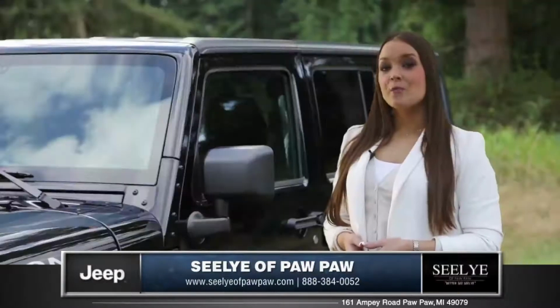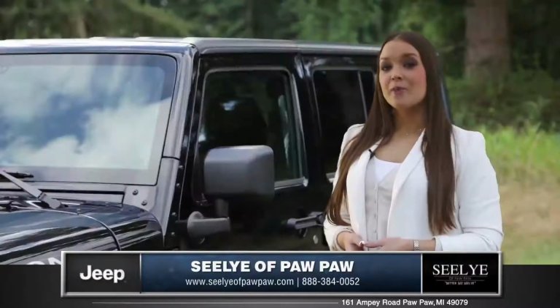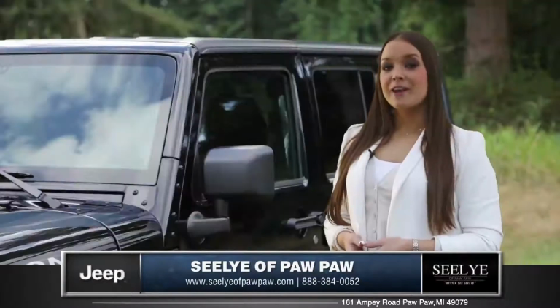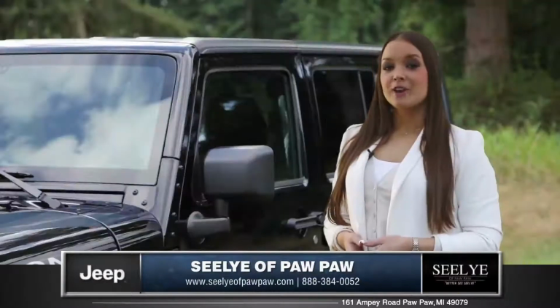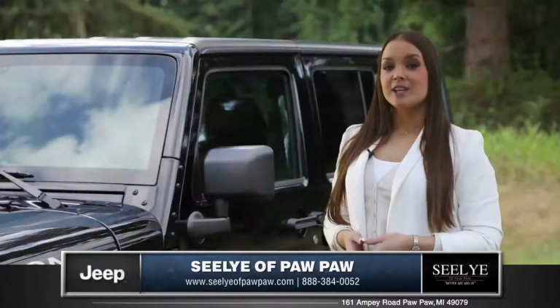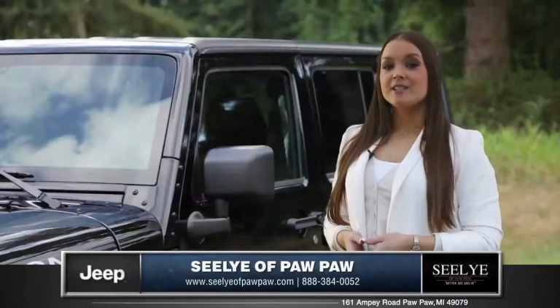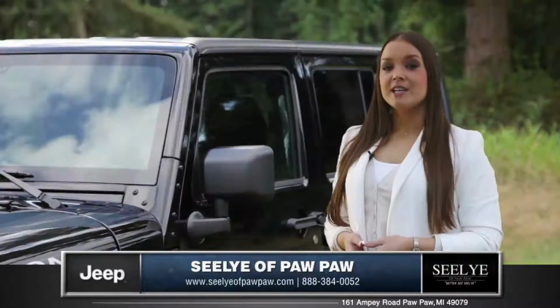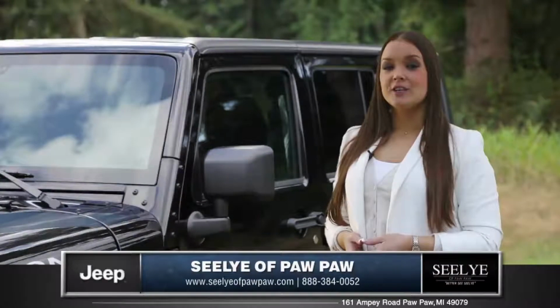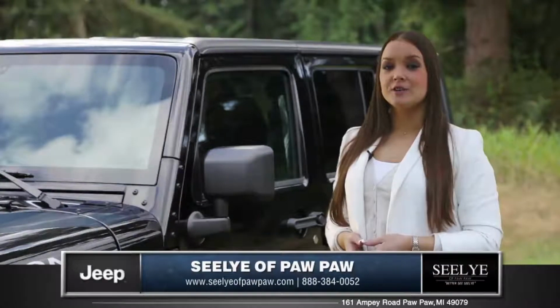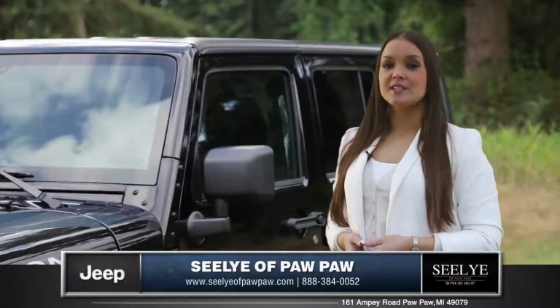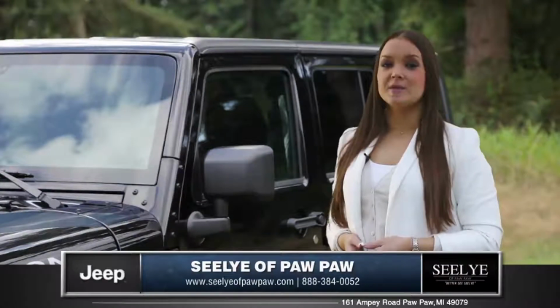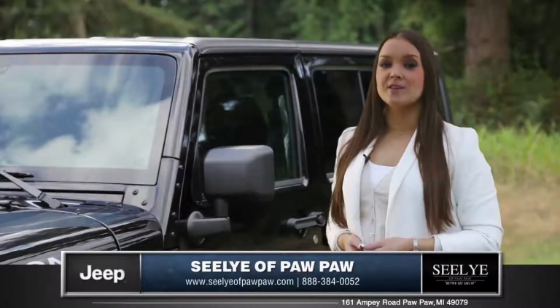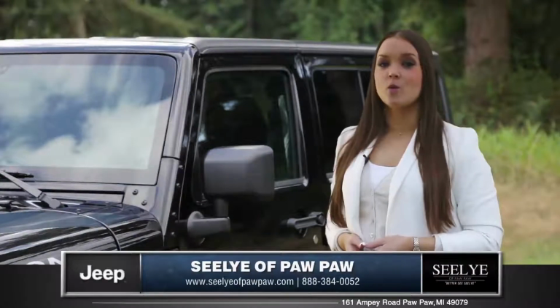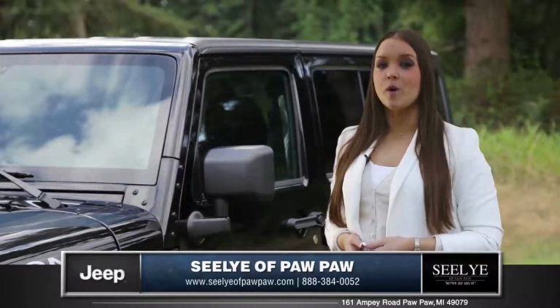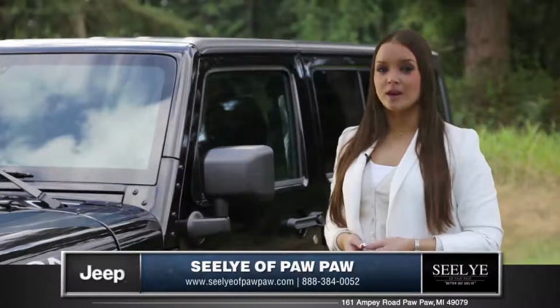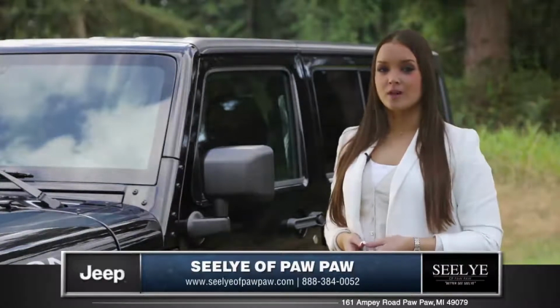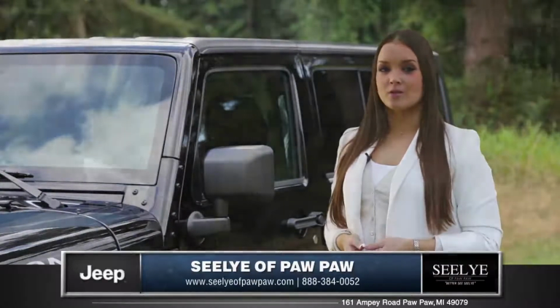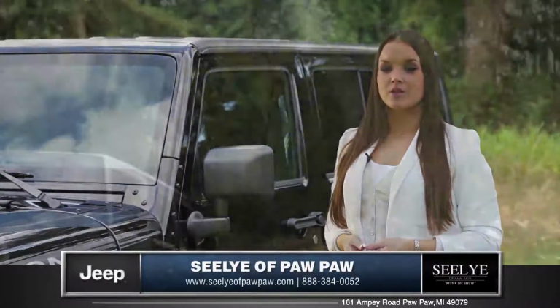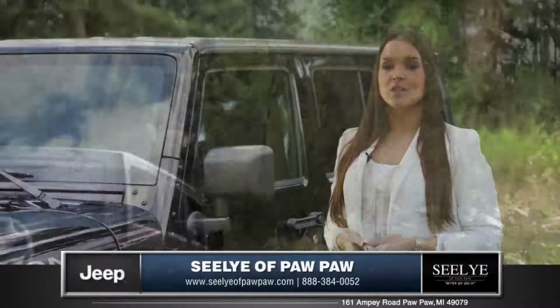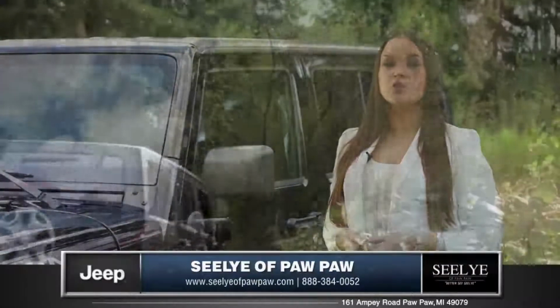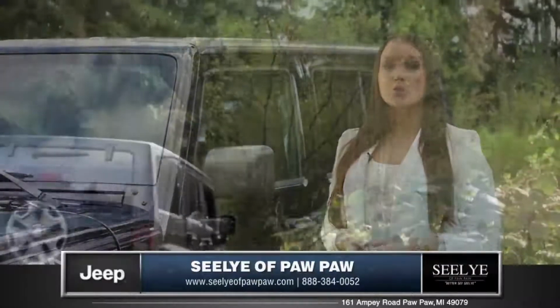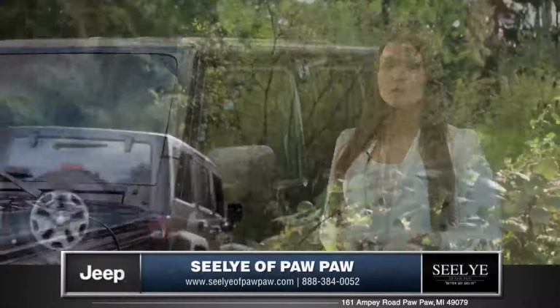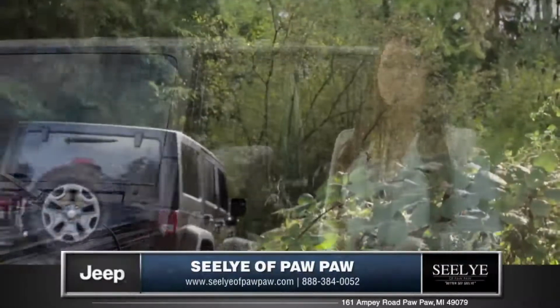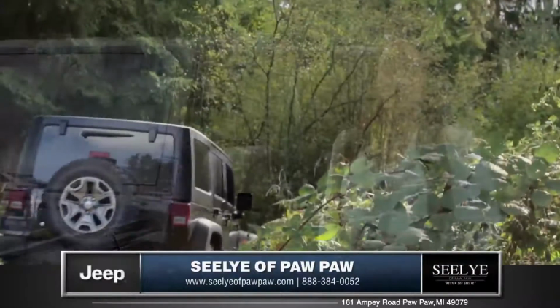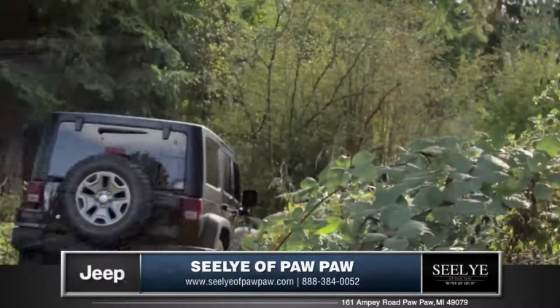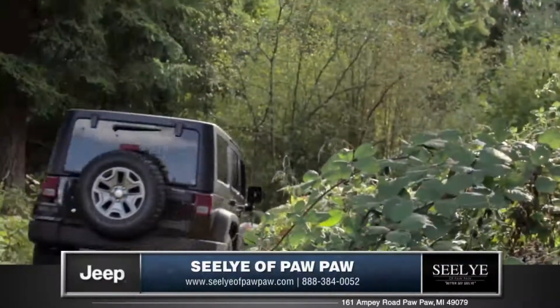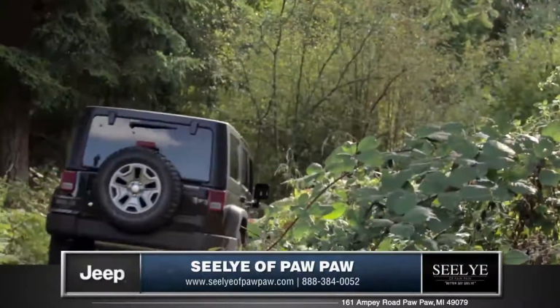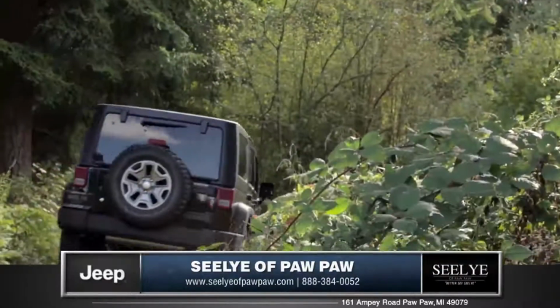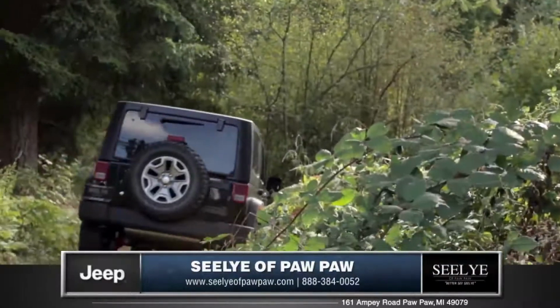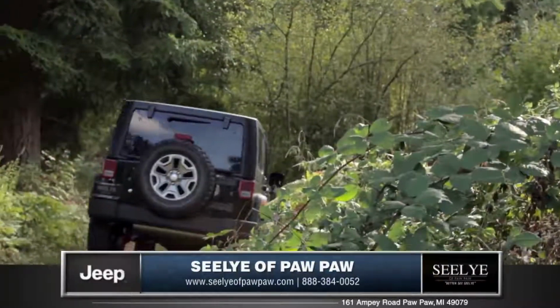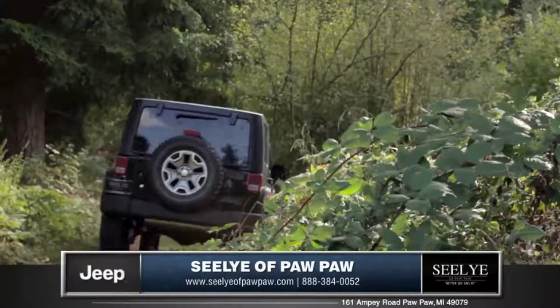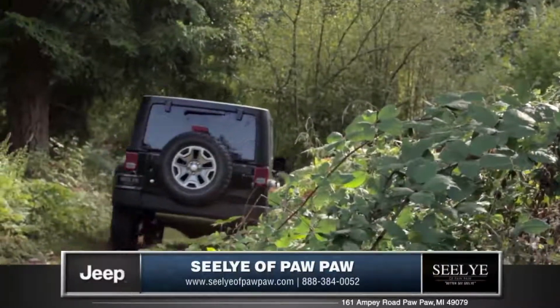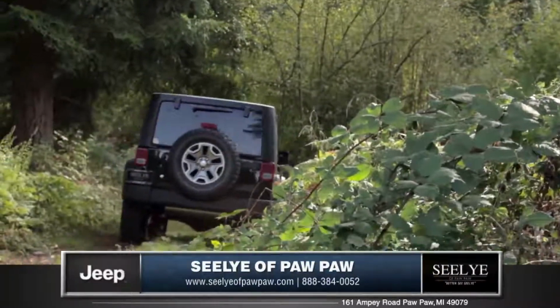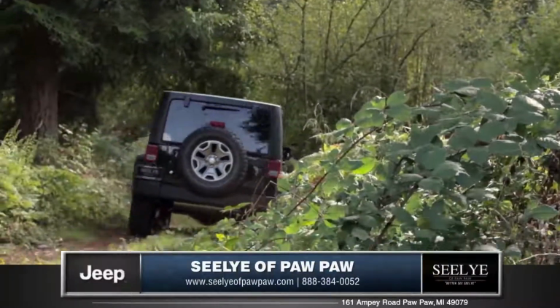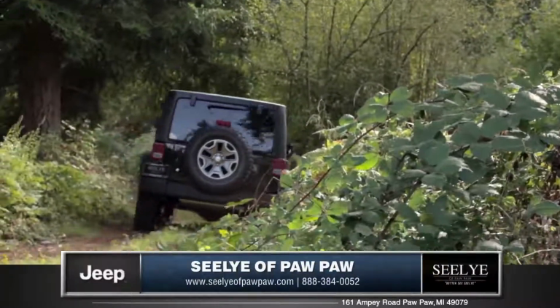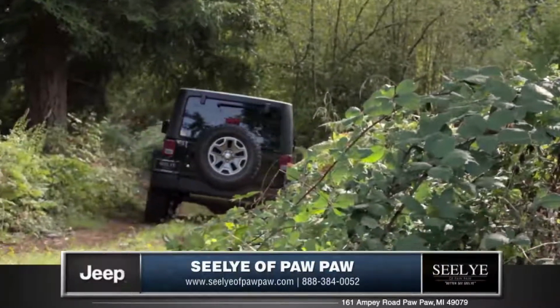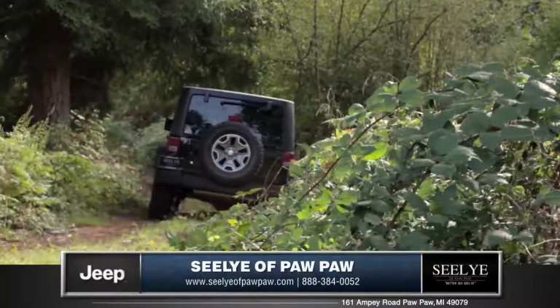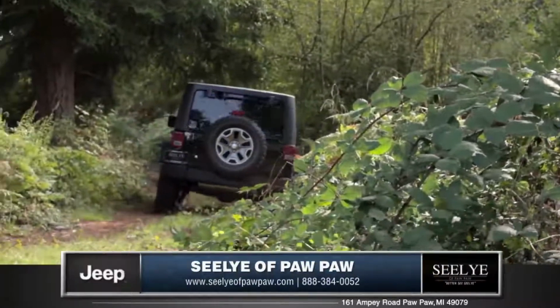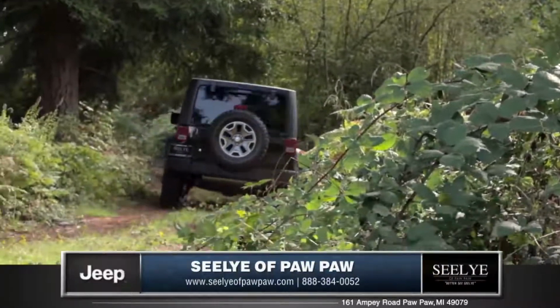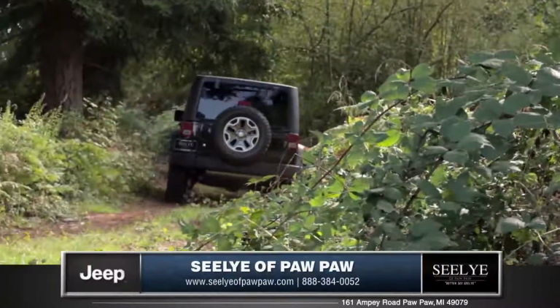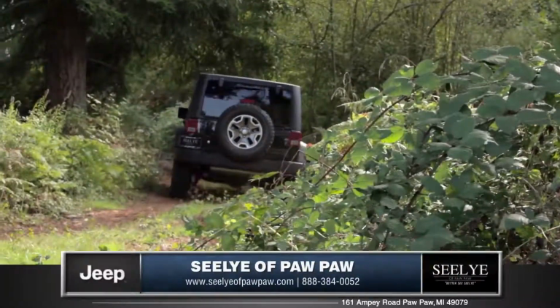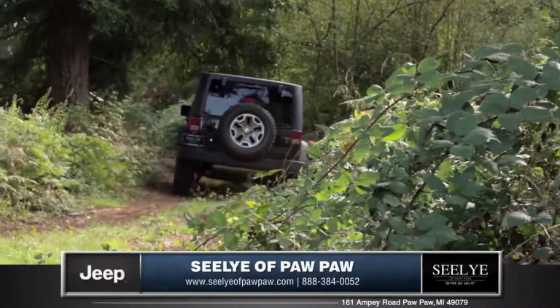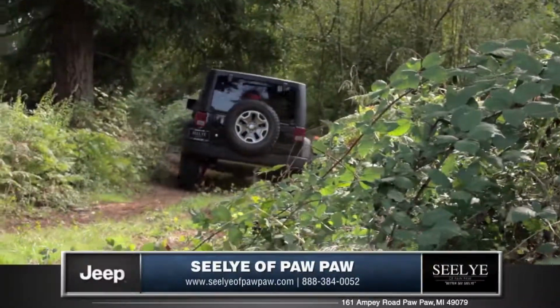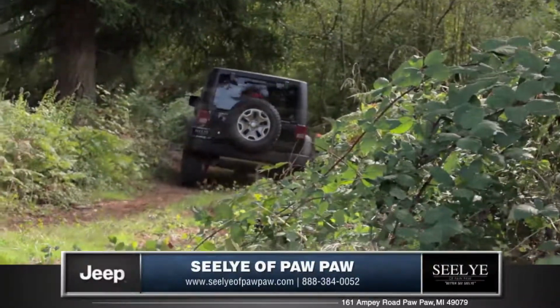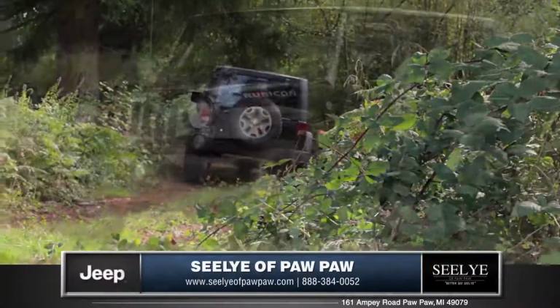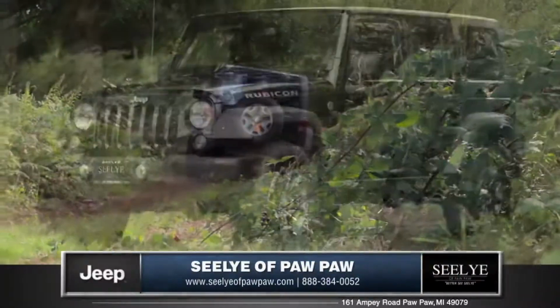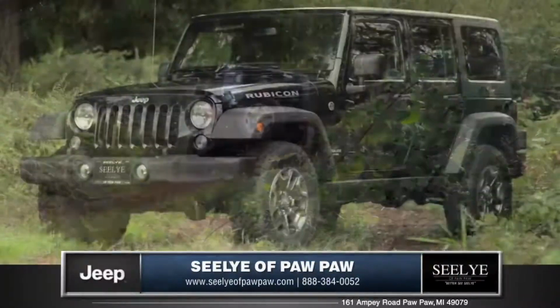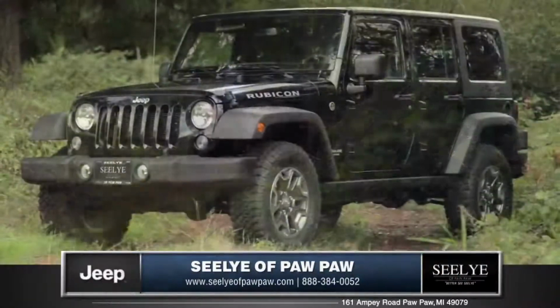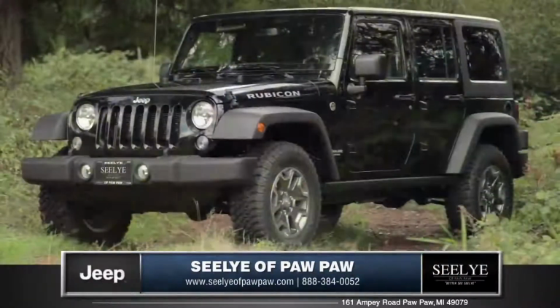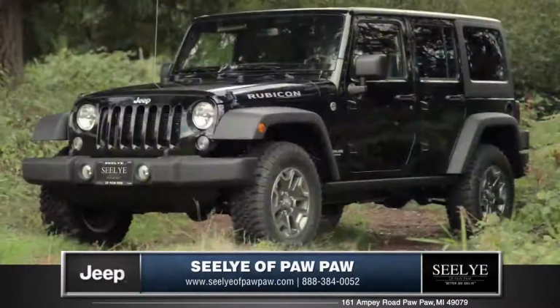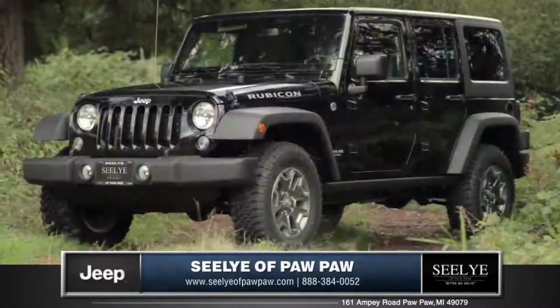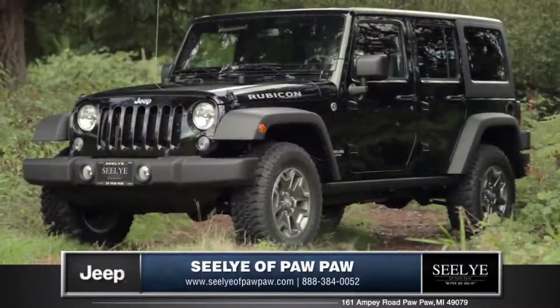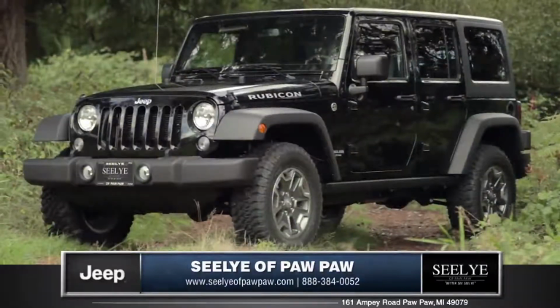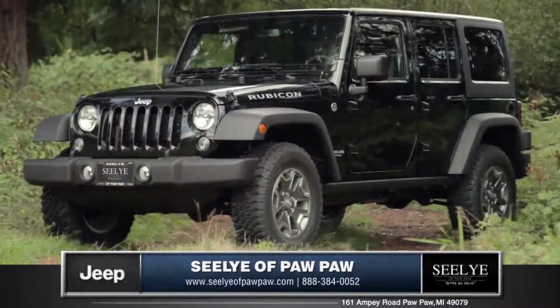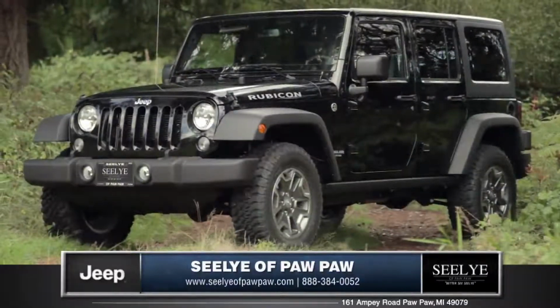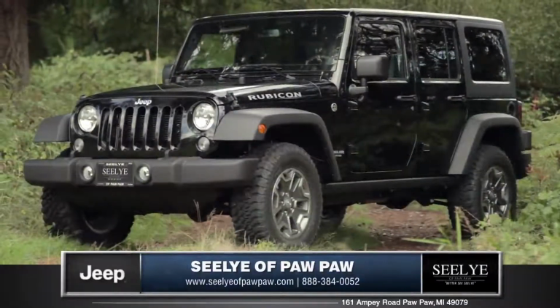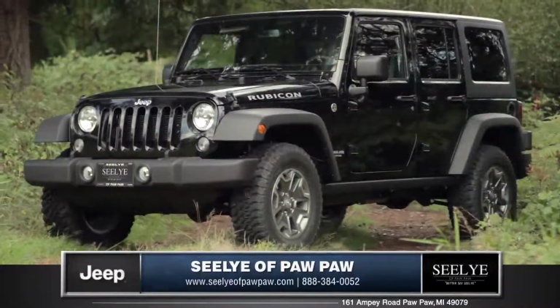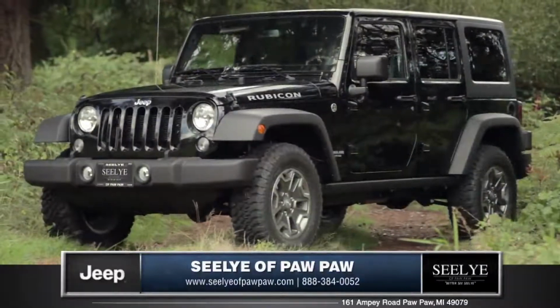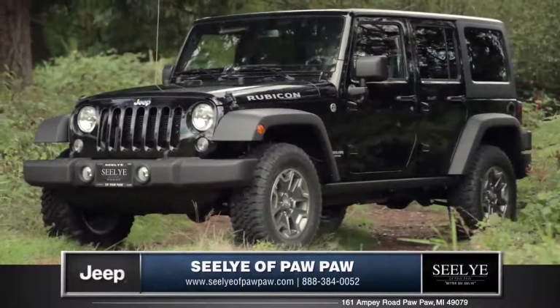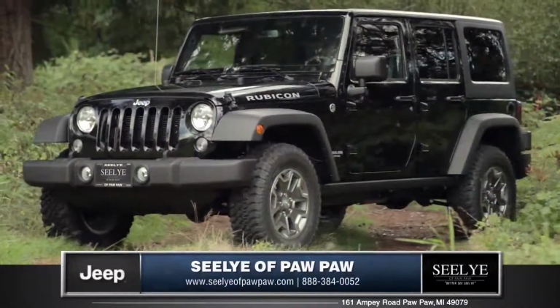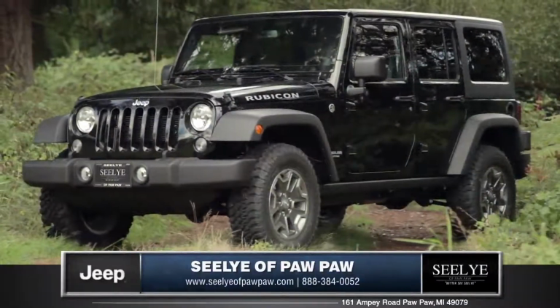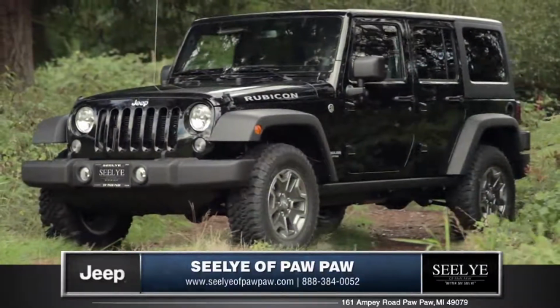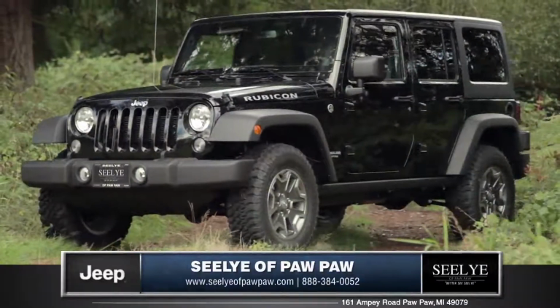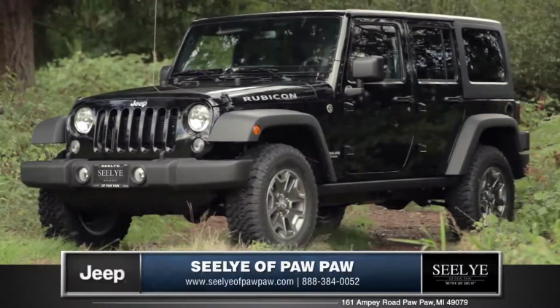The Jeep Wrangler continues to be the one and only true 4x4. Come down and see us and check out the 2014 Jeep Wrangler Unlimited.